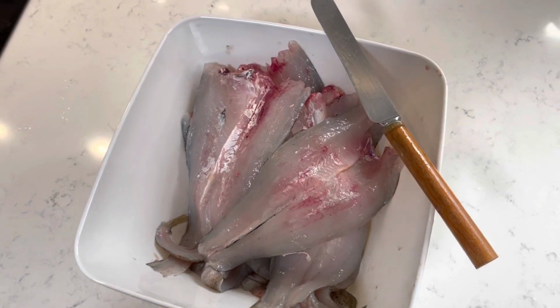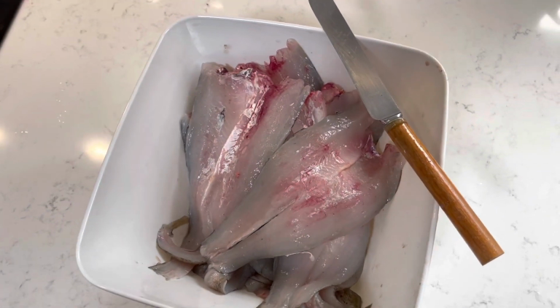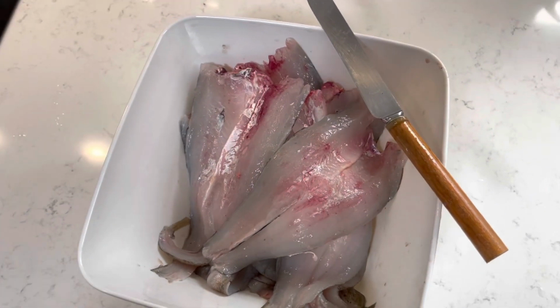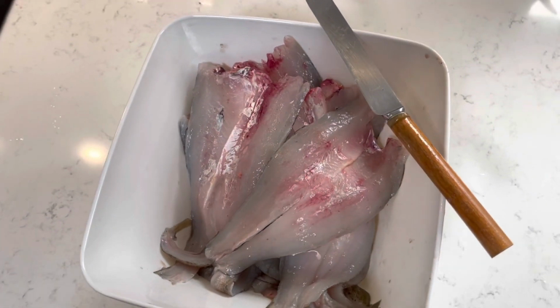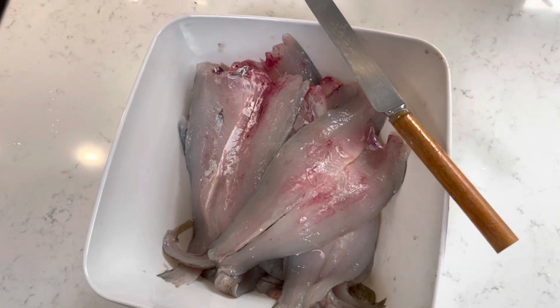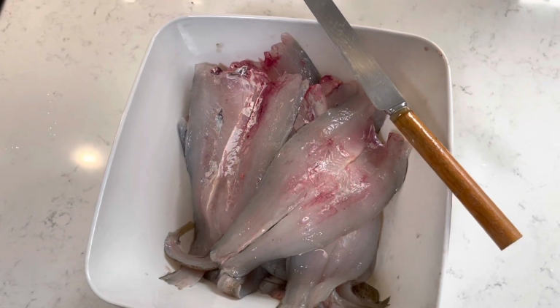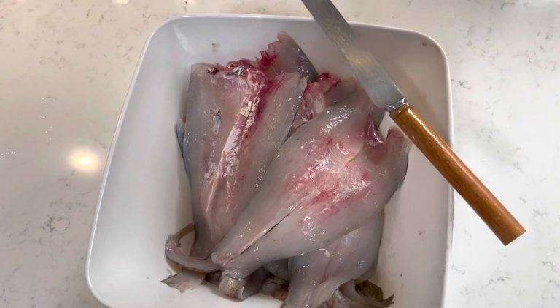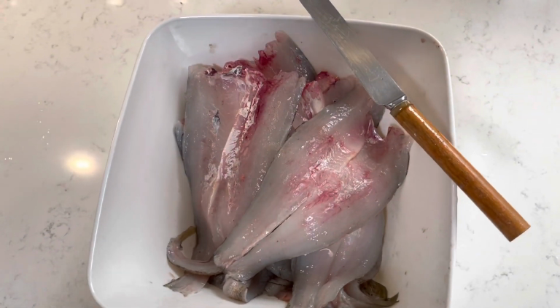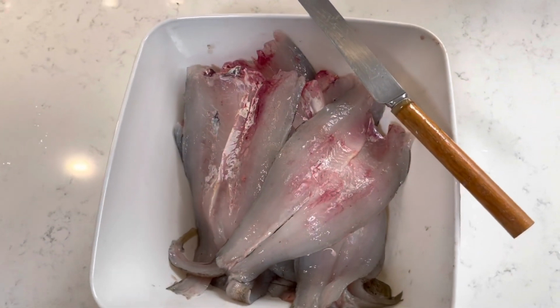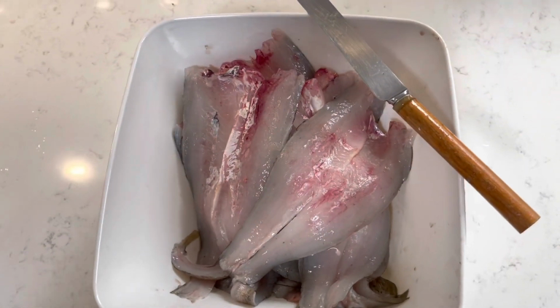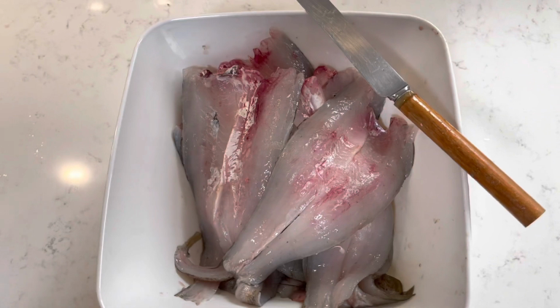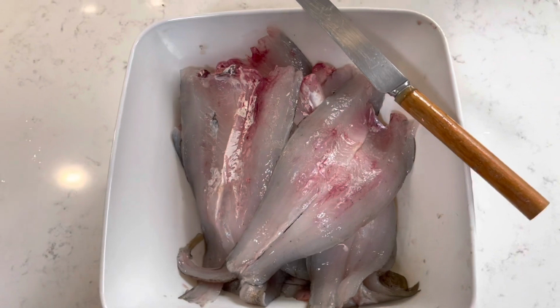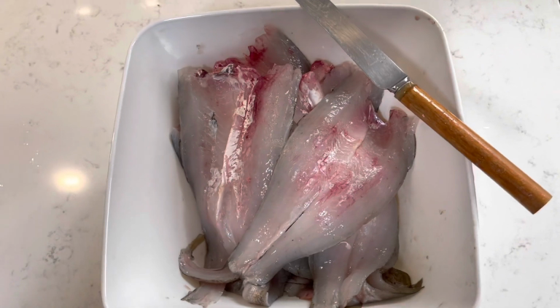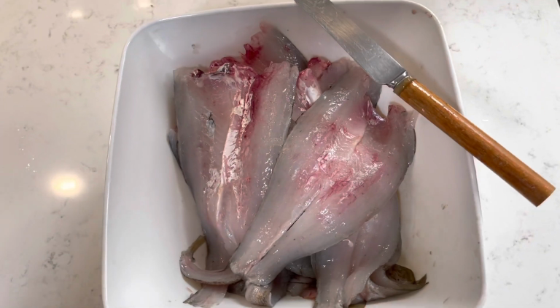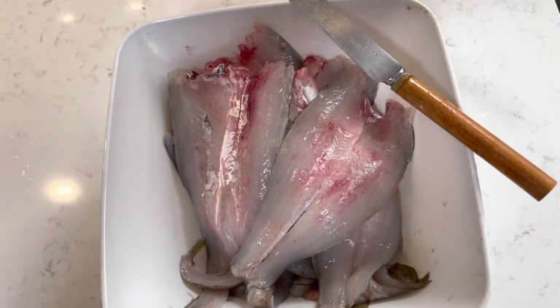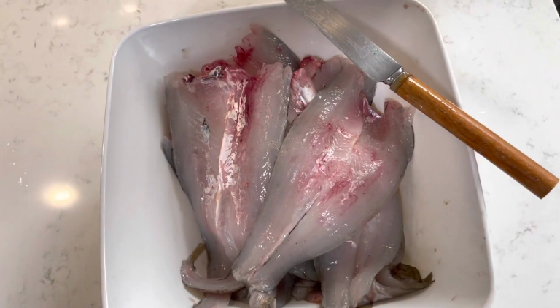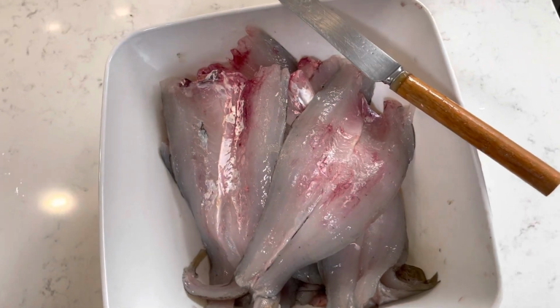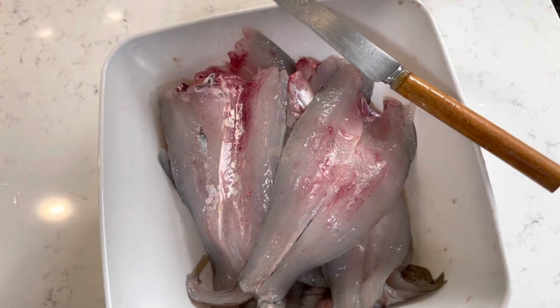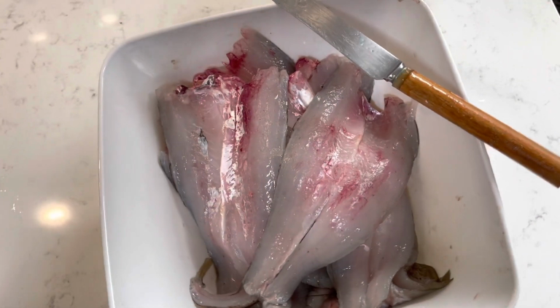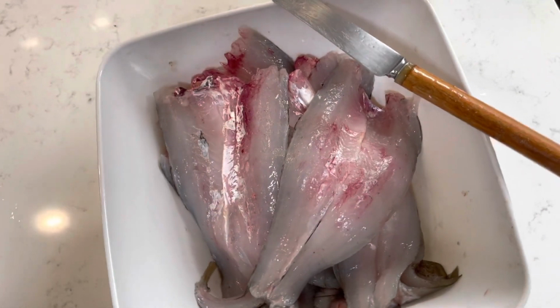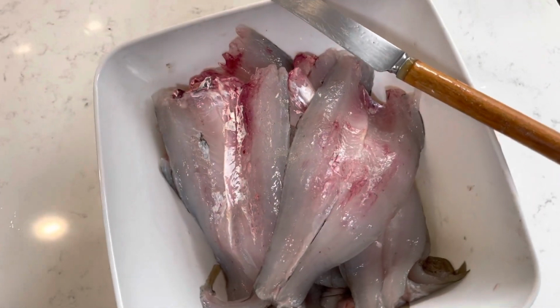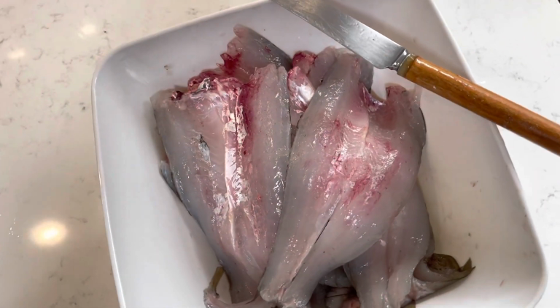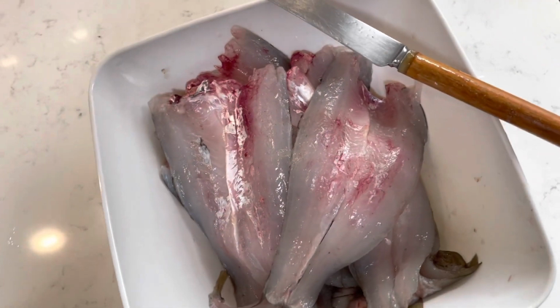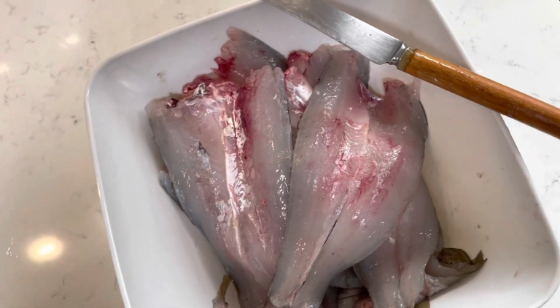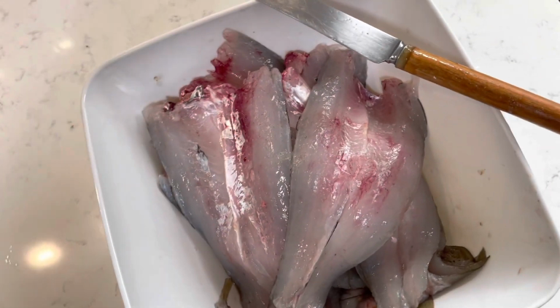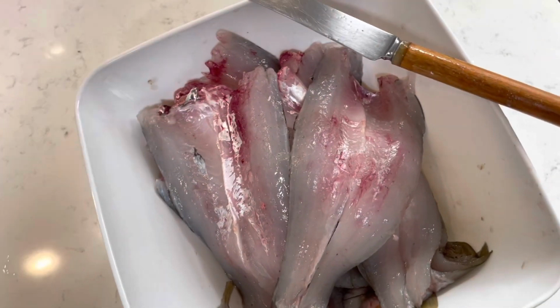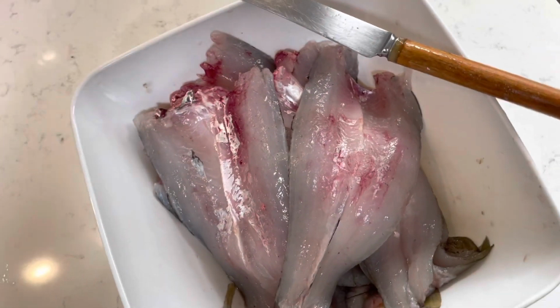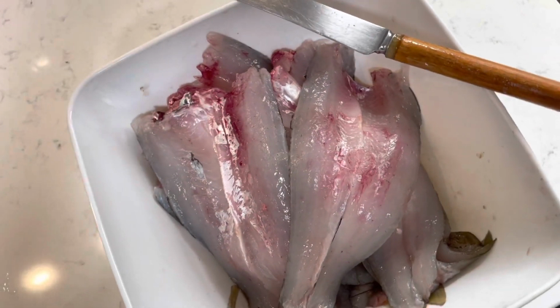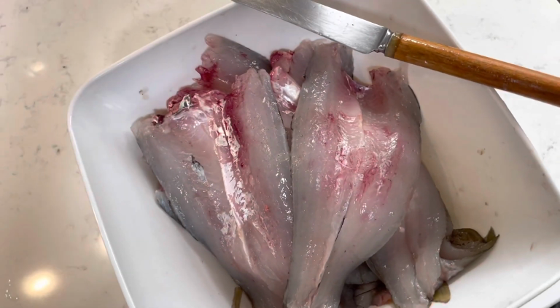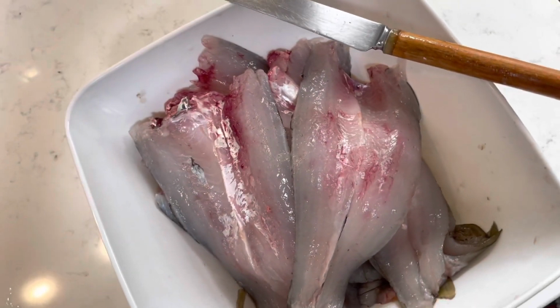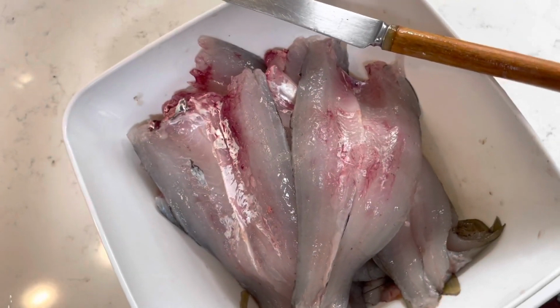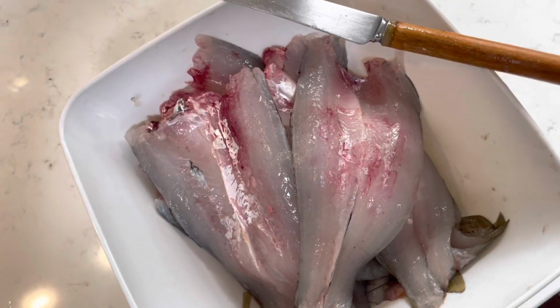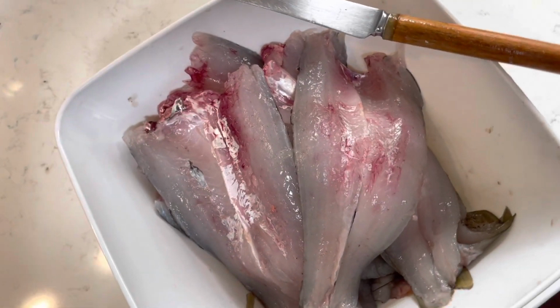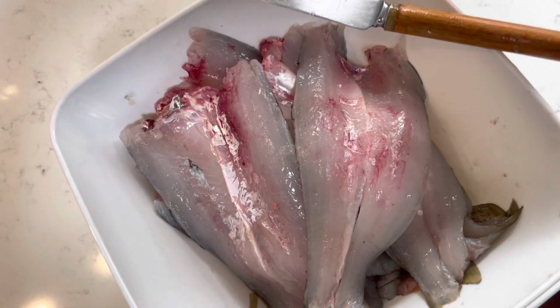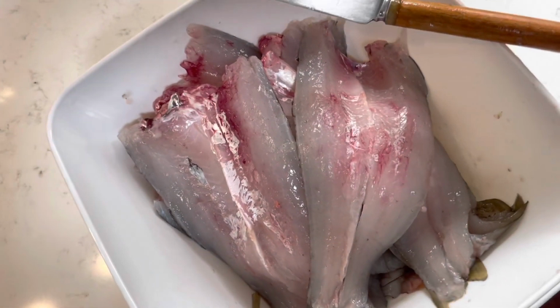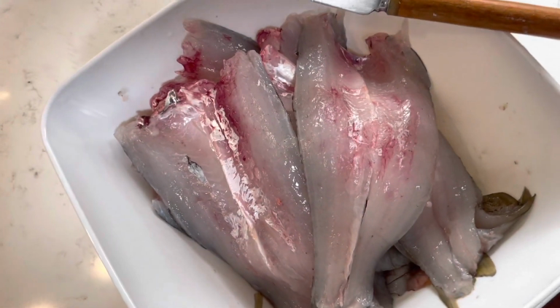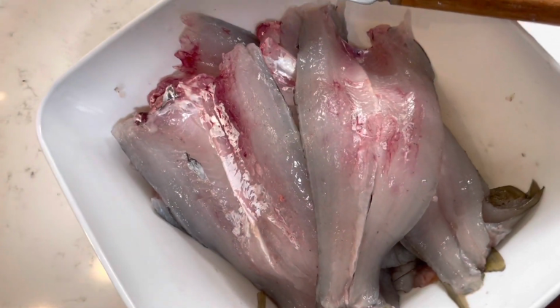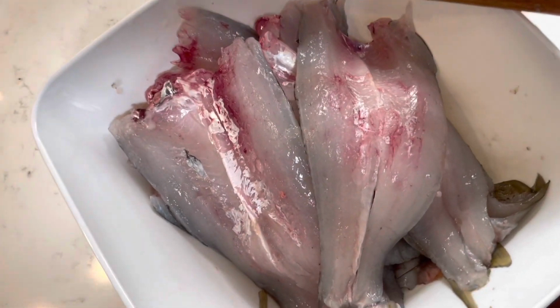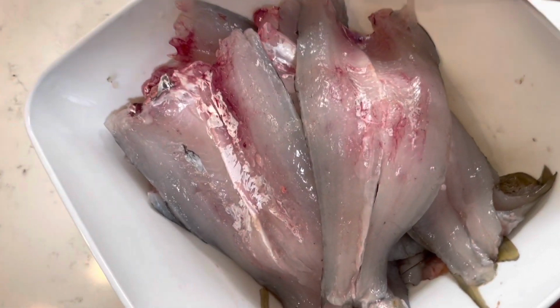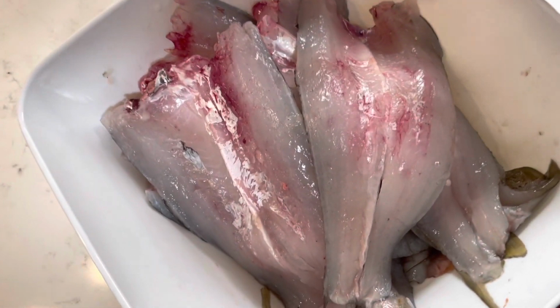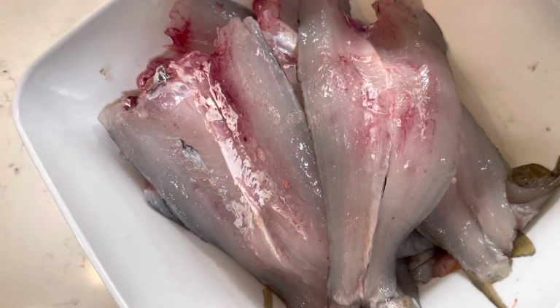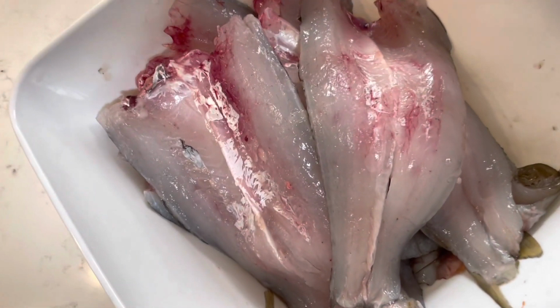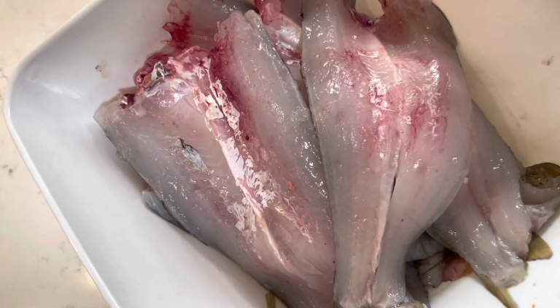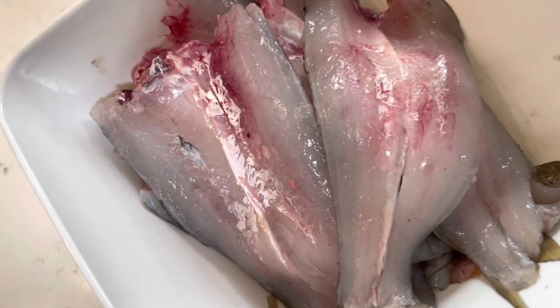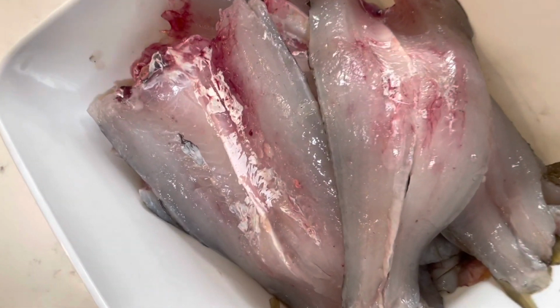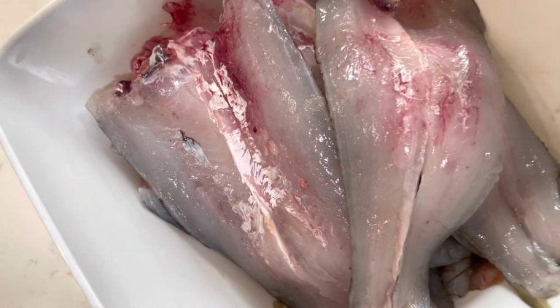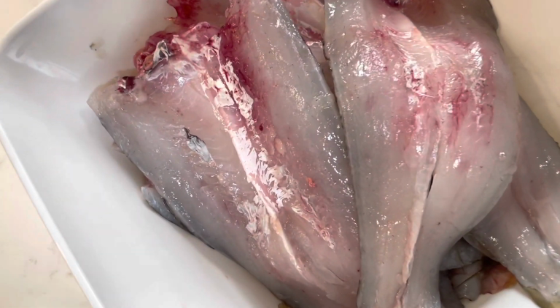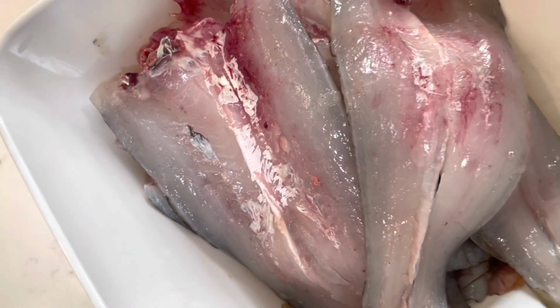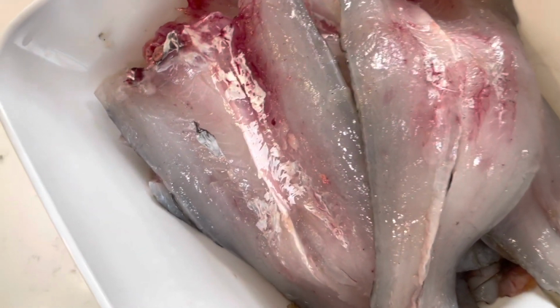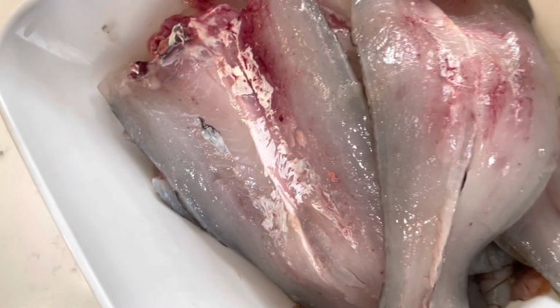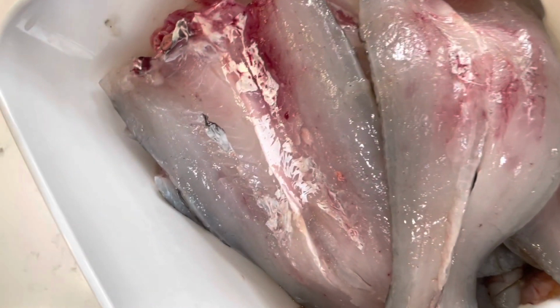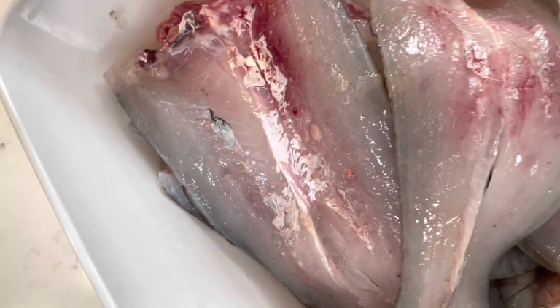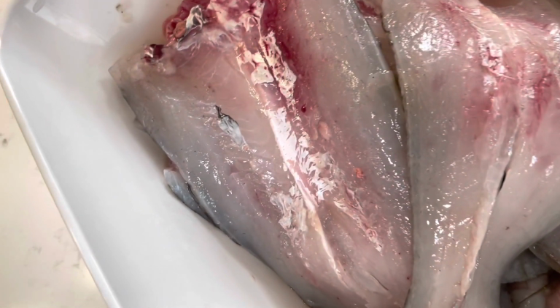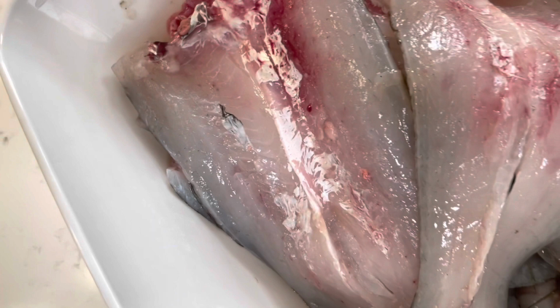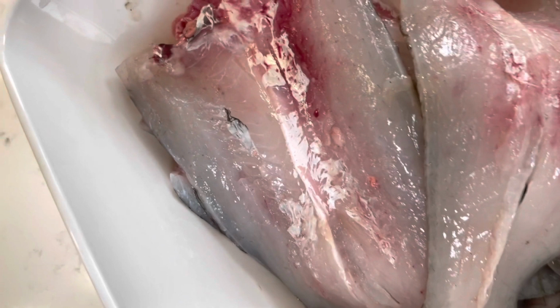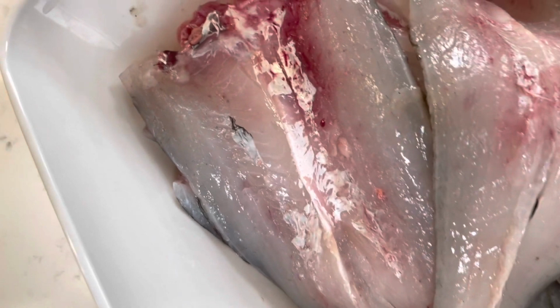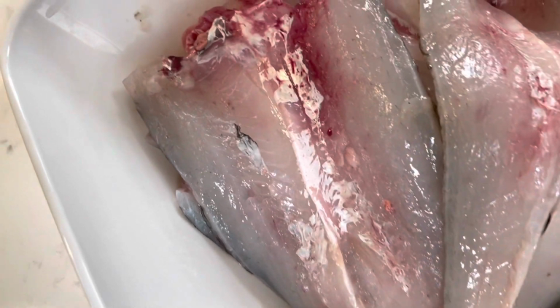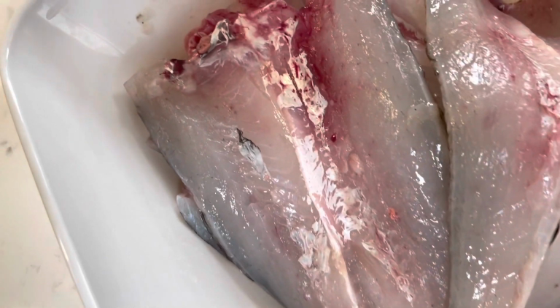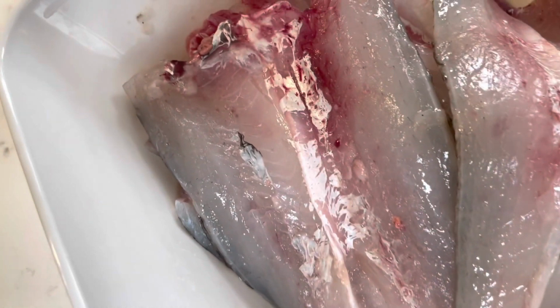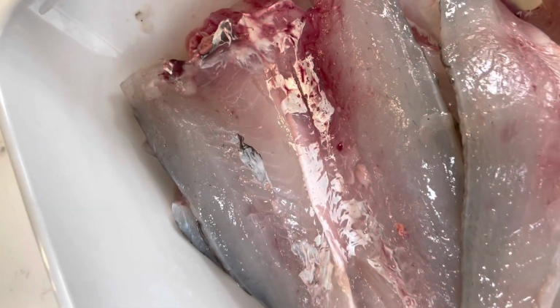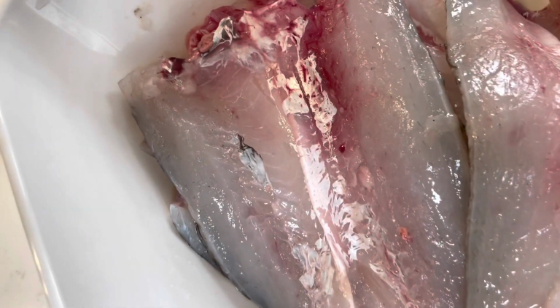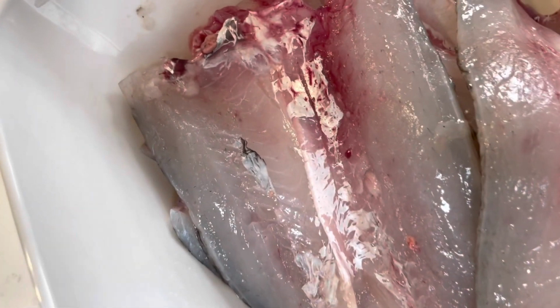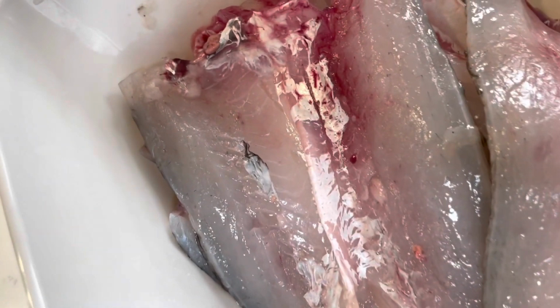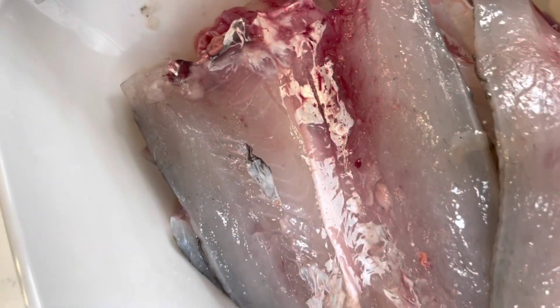Once you've got all the fillets done, remember you can always trim them up afterwards if you so desire. But as I said earlier, for me it doesn't really bother me that much.